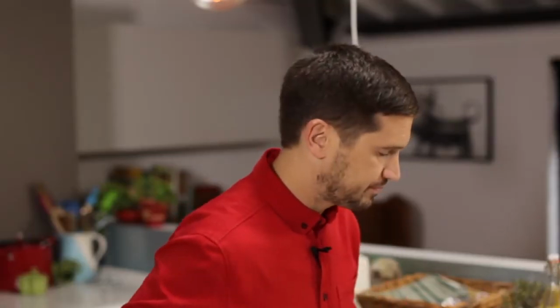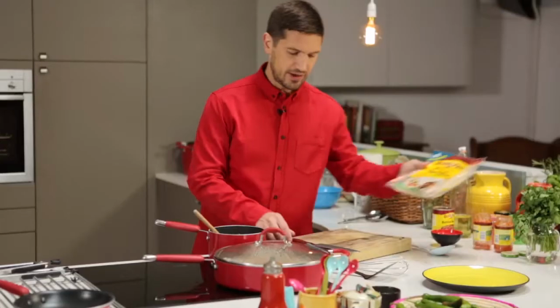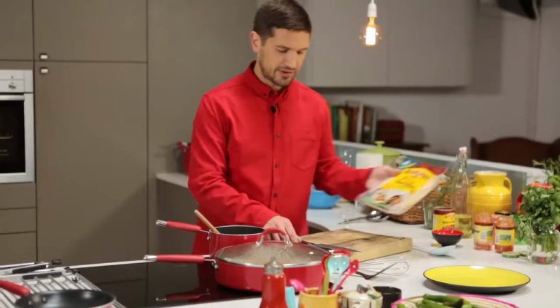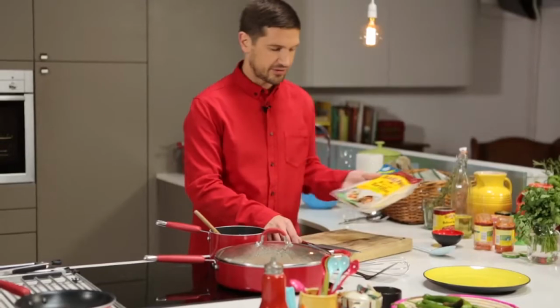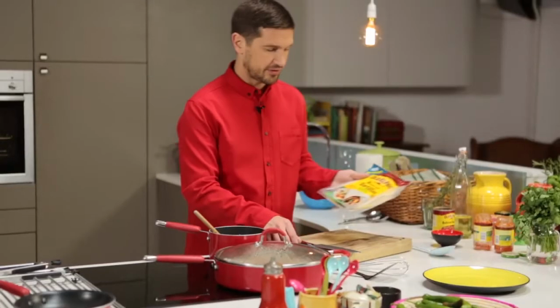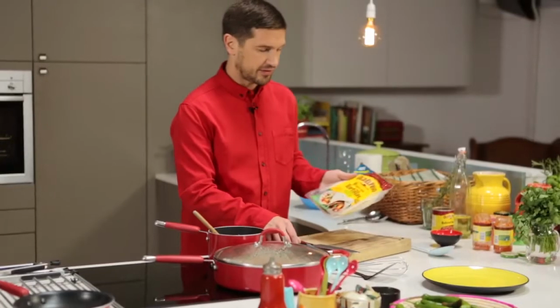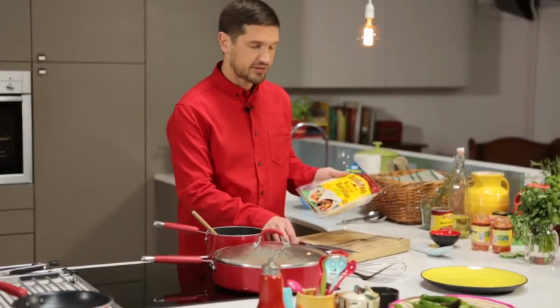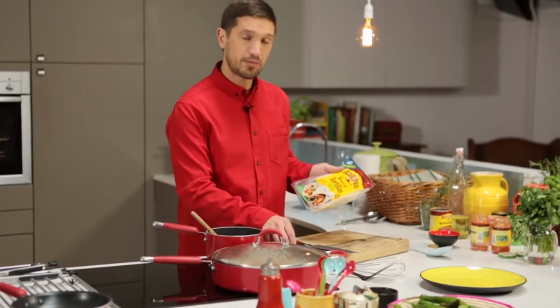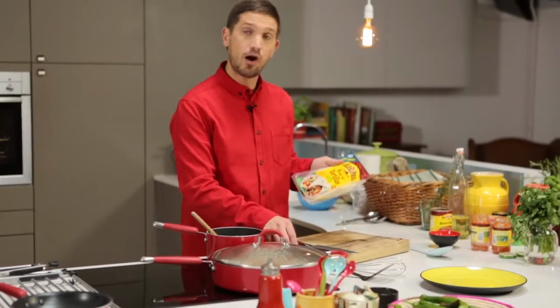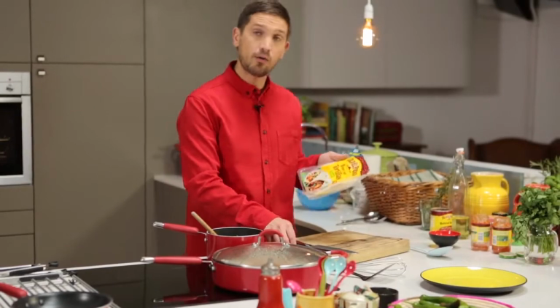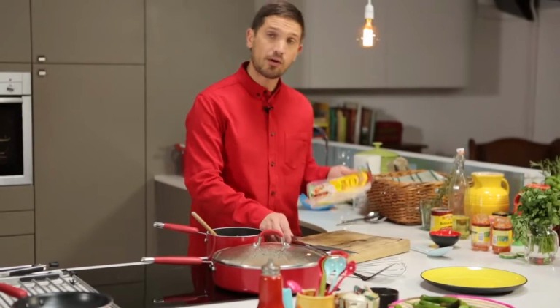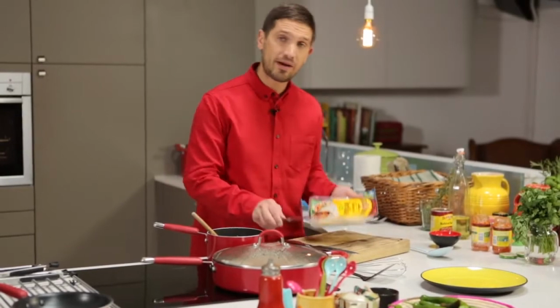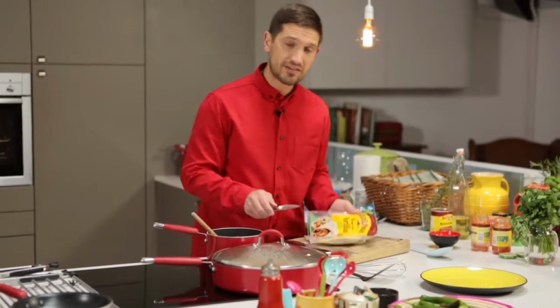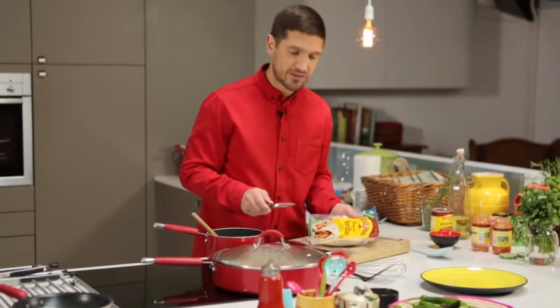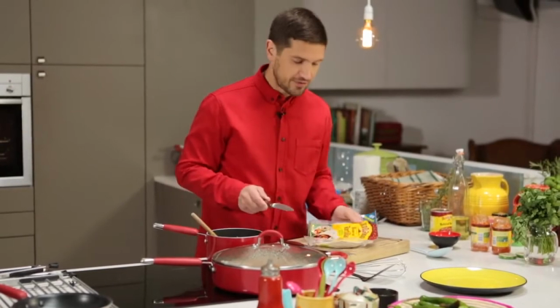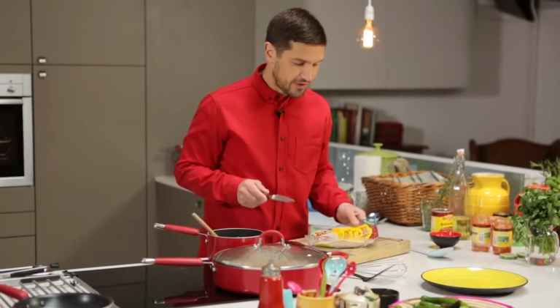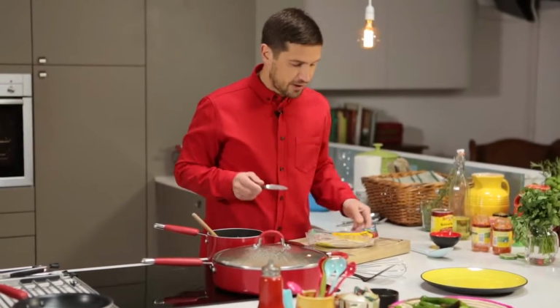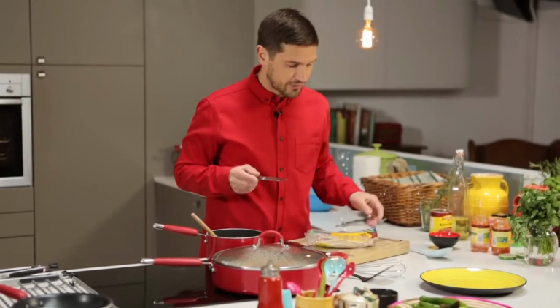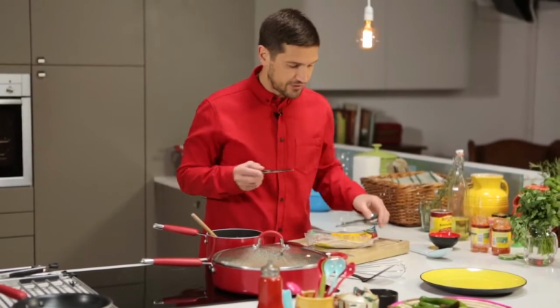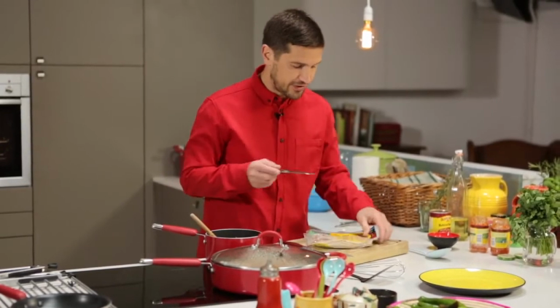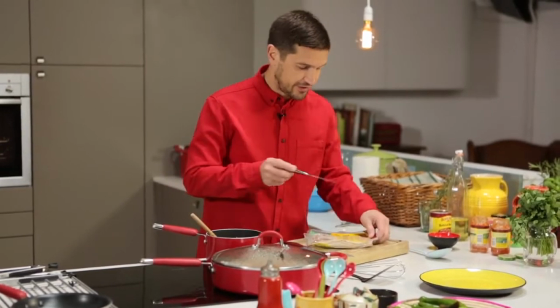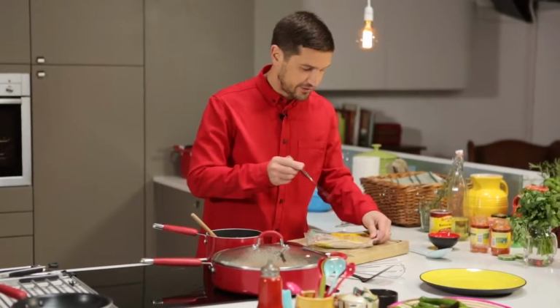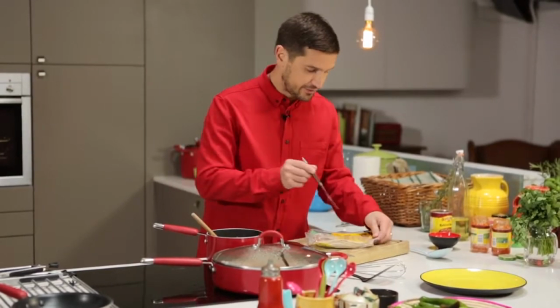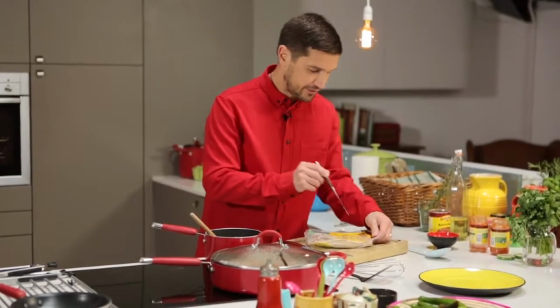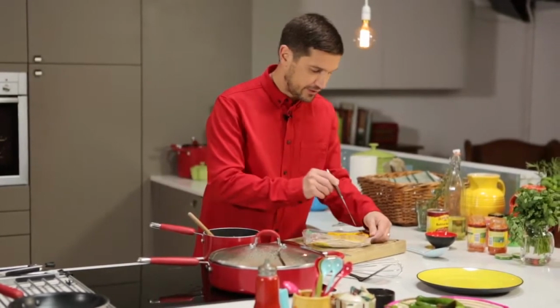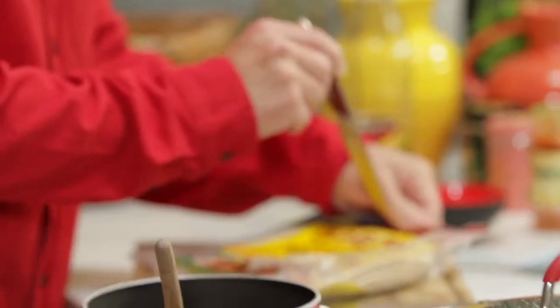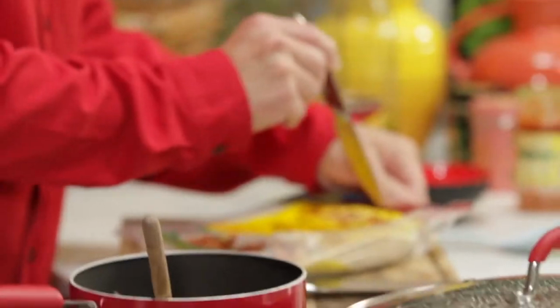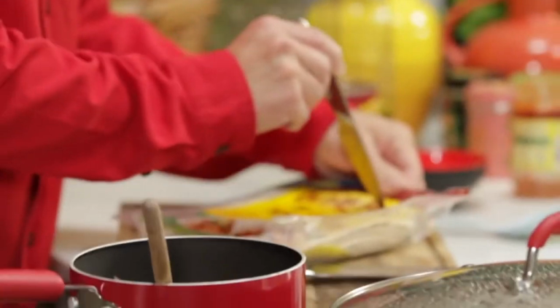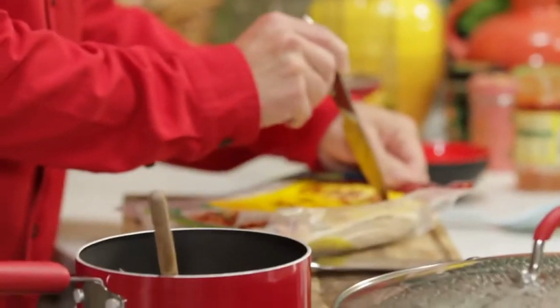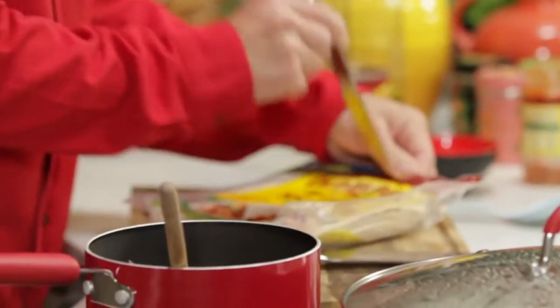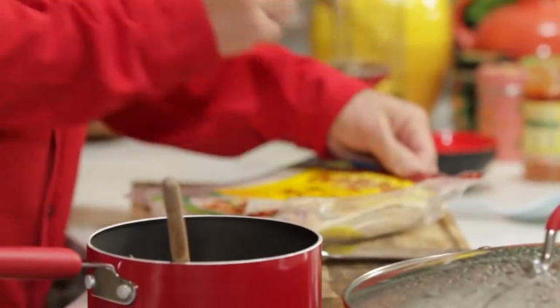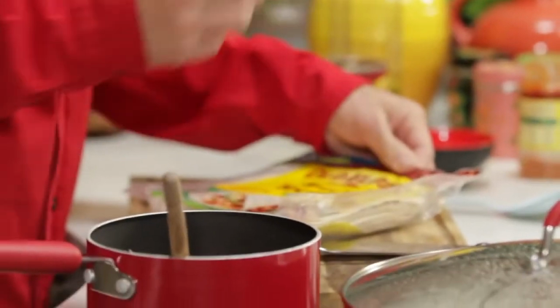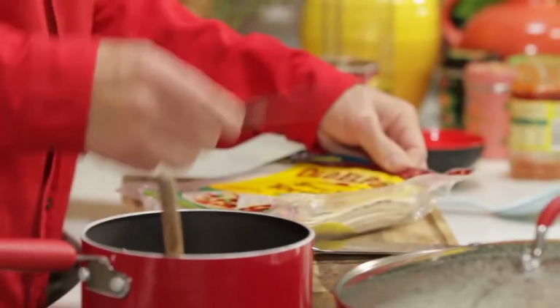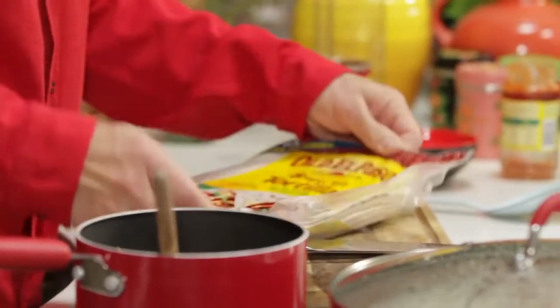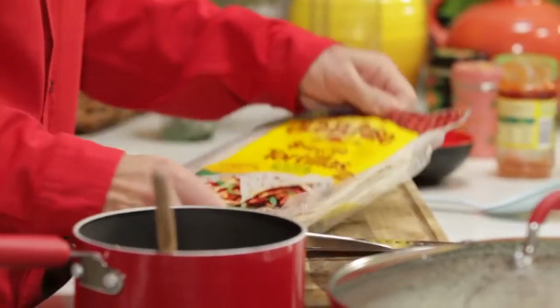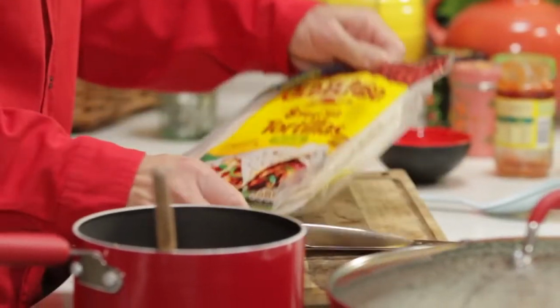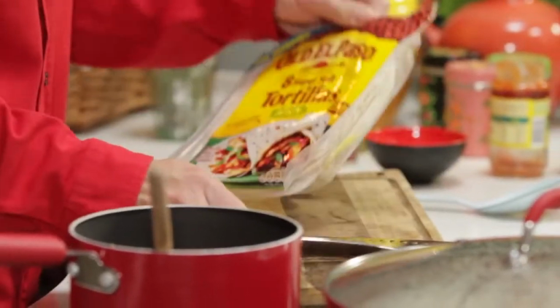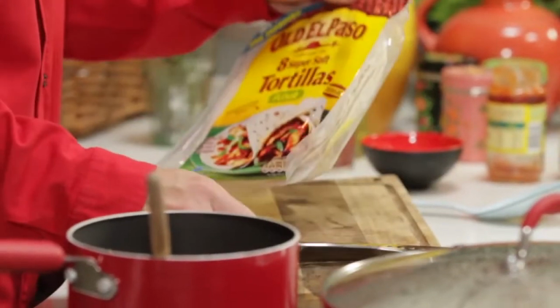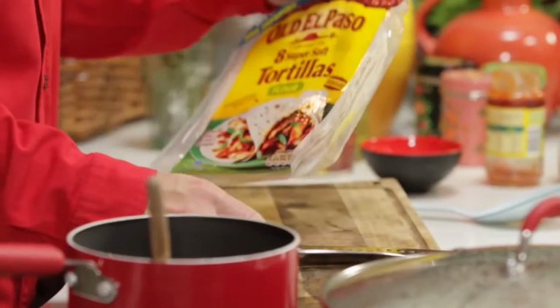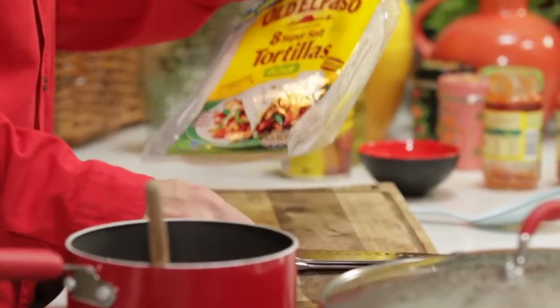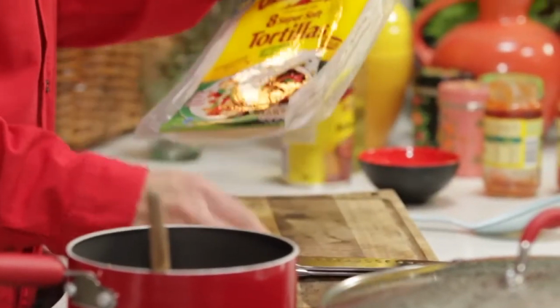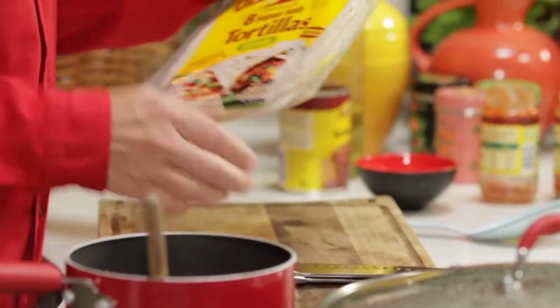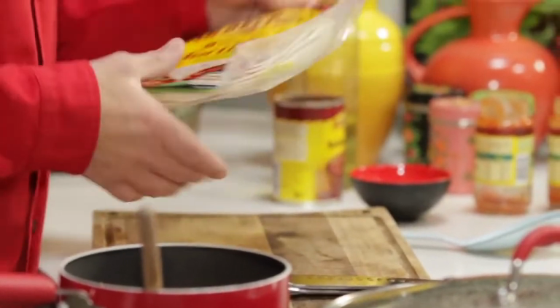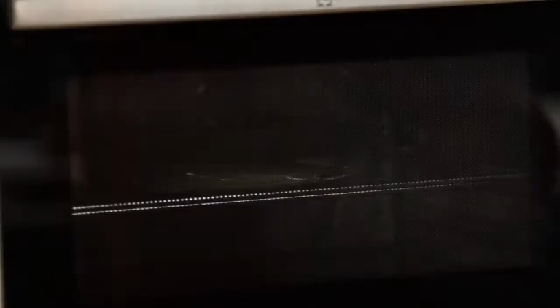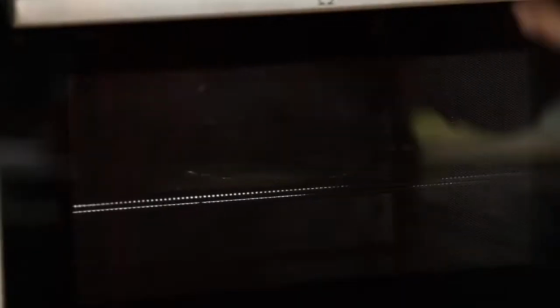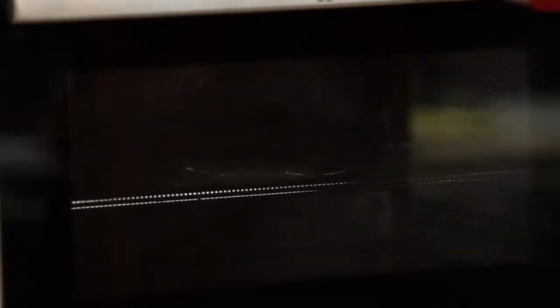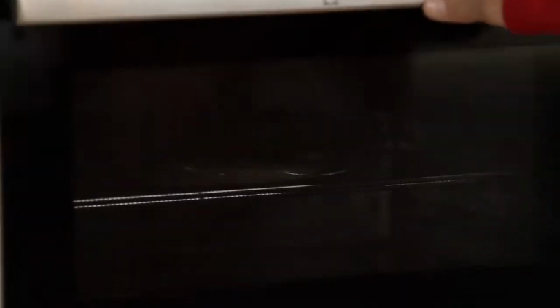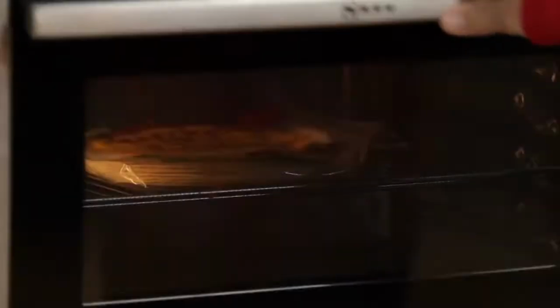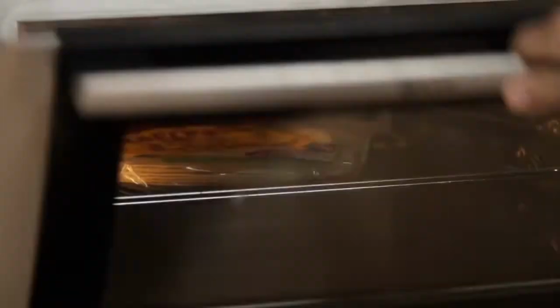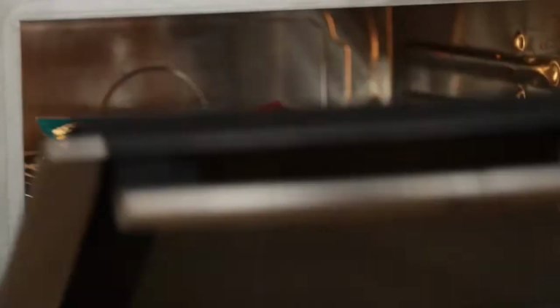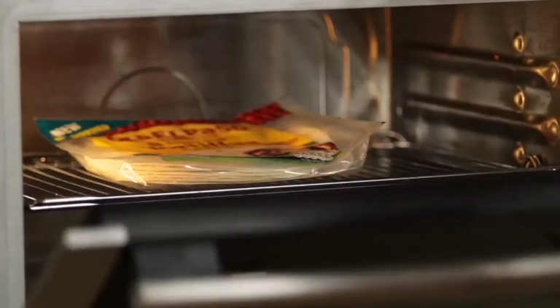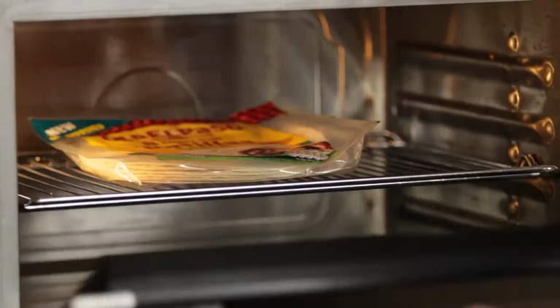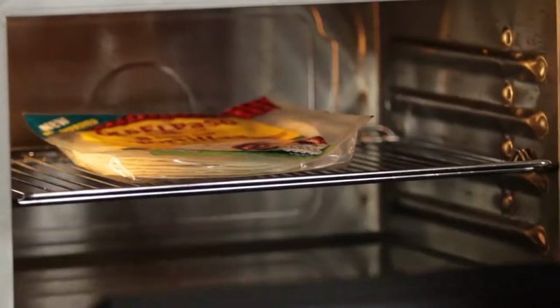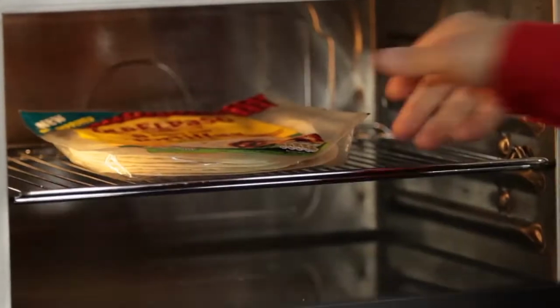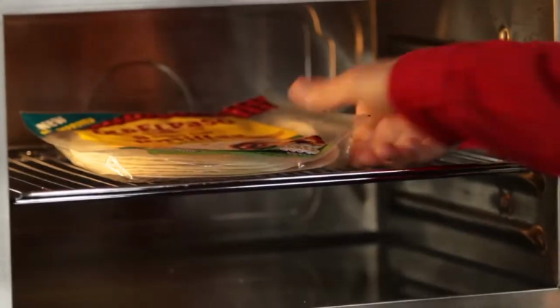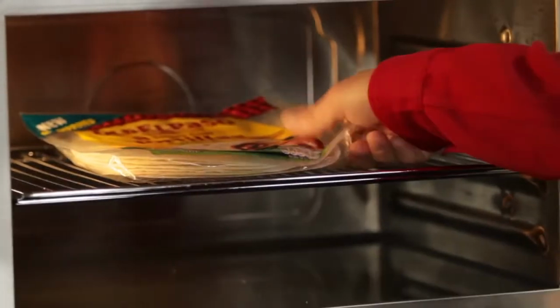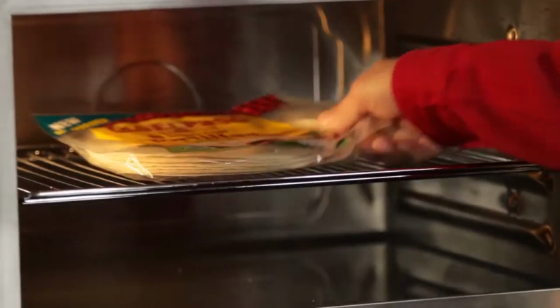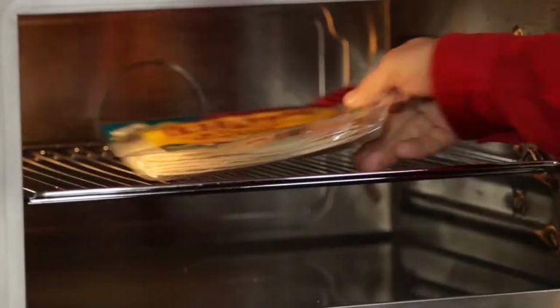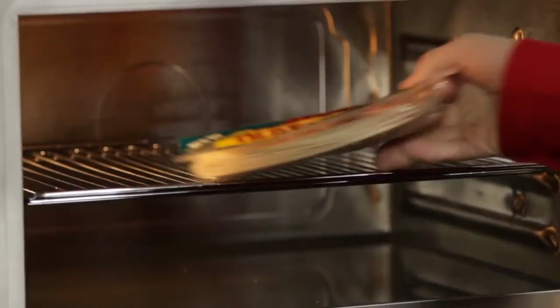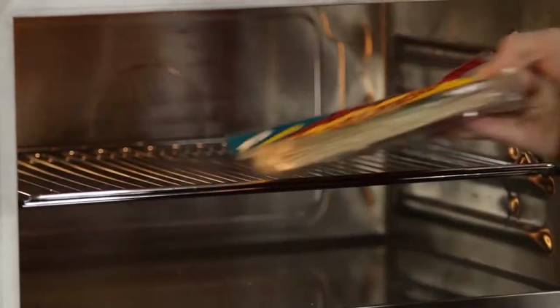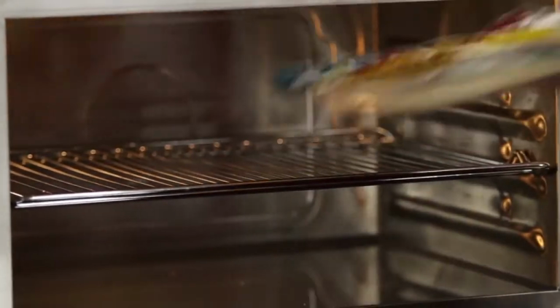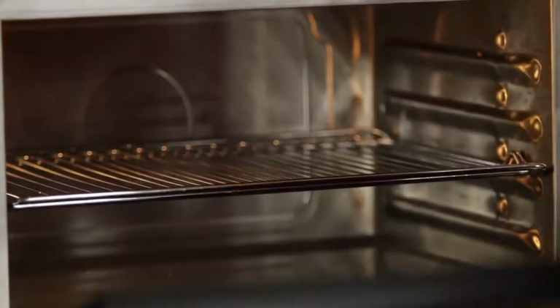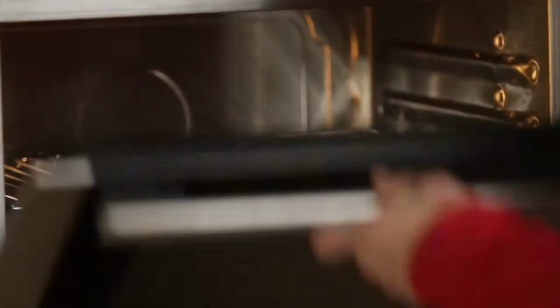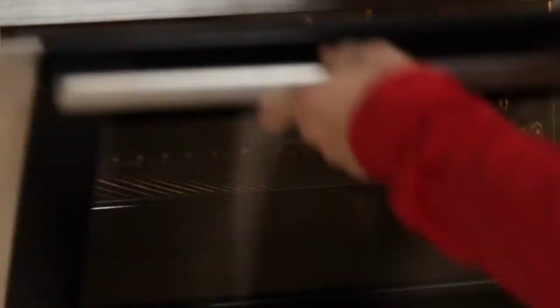Next, I'm going to take some Old El Paso flour tortillas, pierce and then place into a microwave for about forty-five seconds just to warm through.